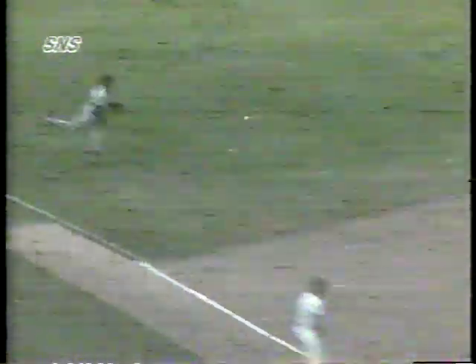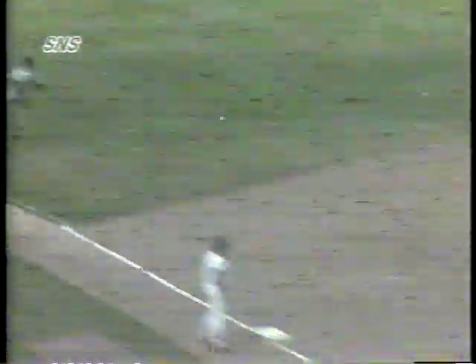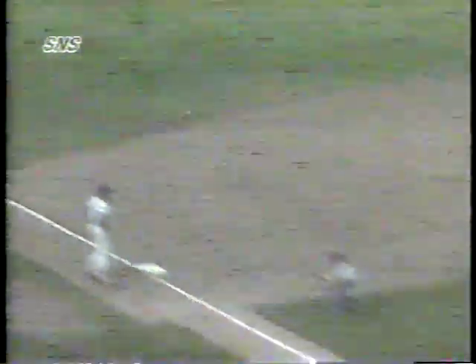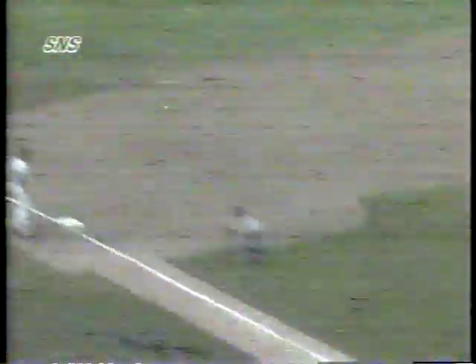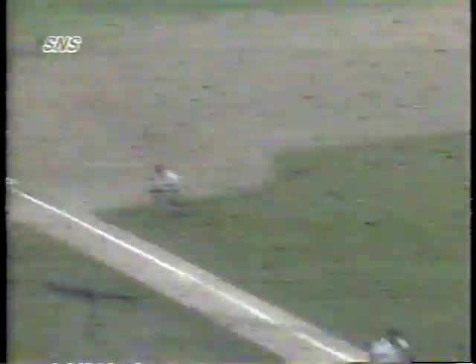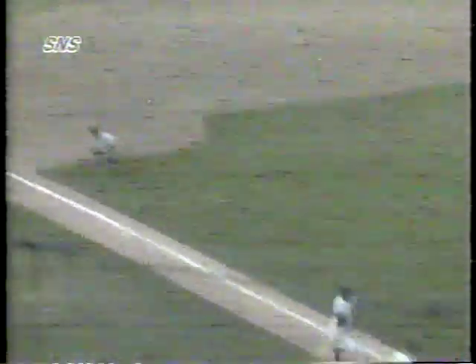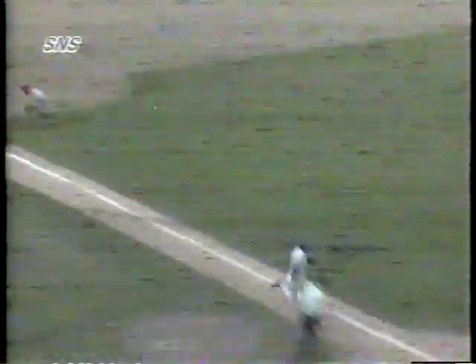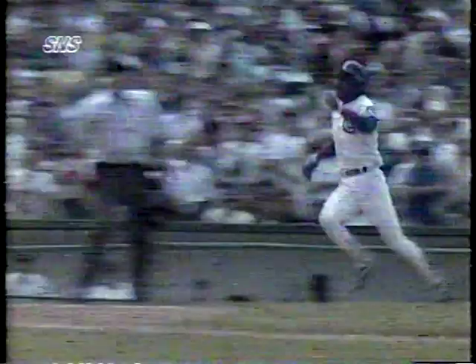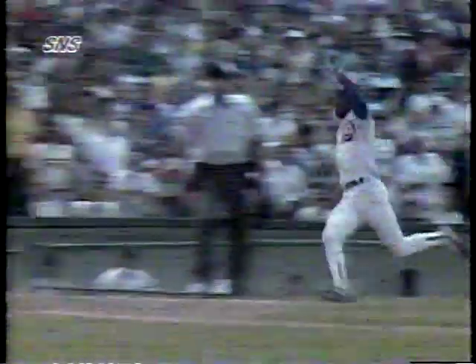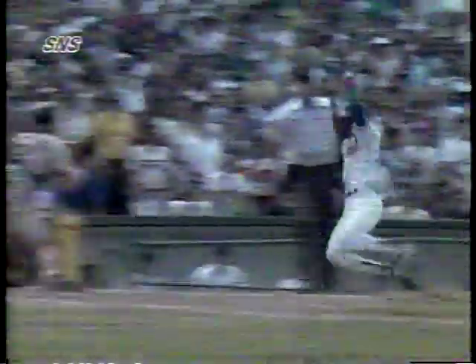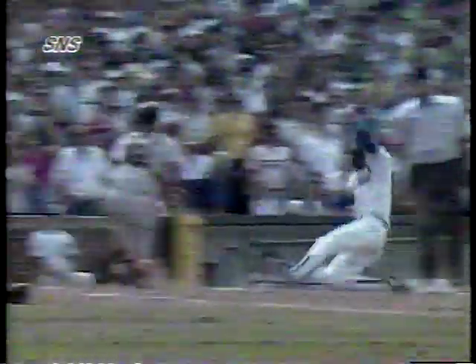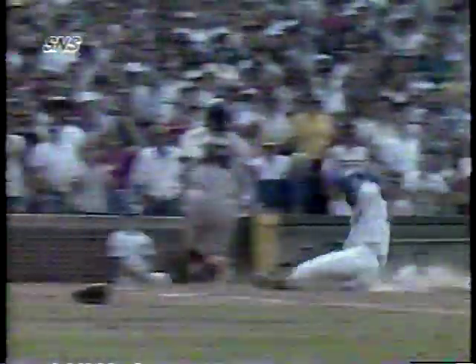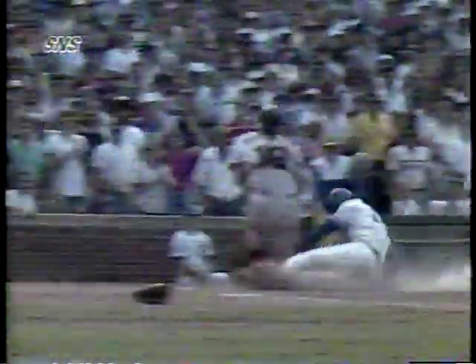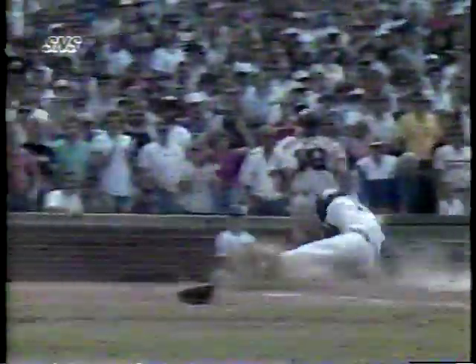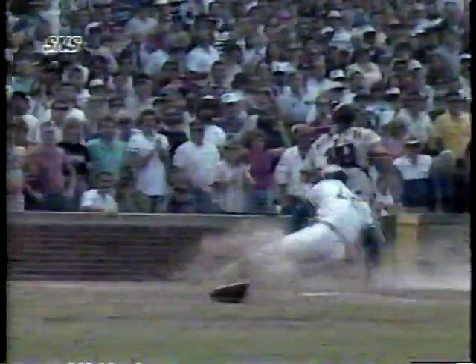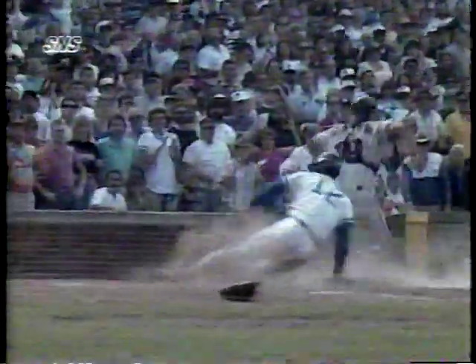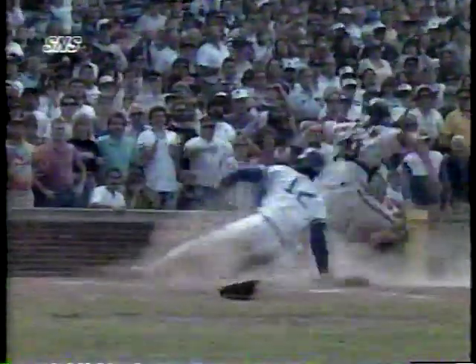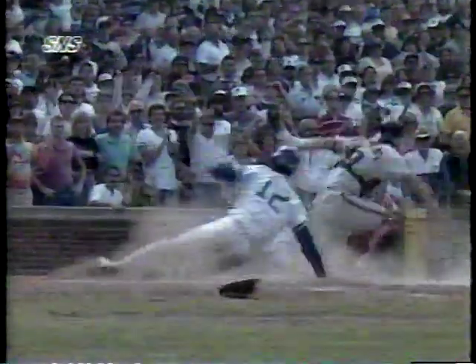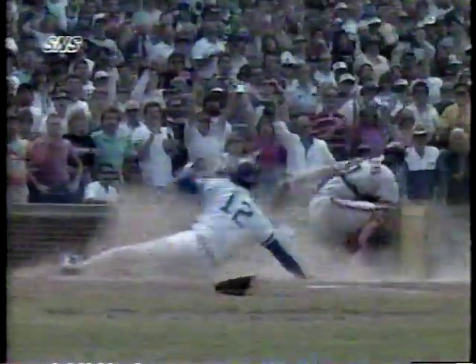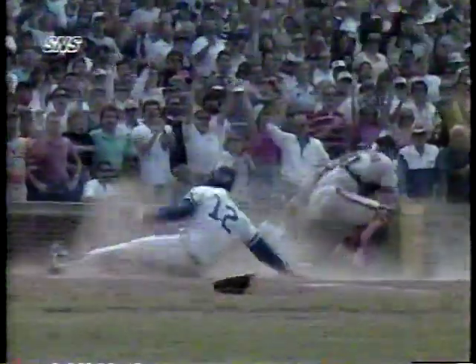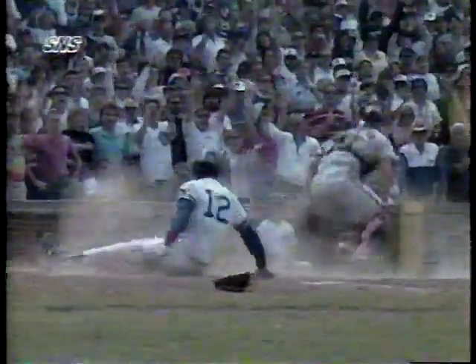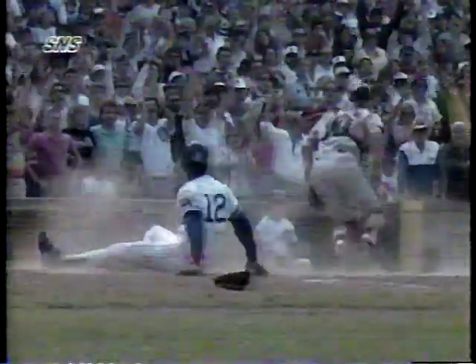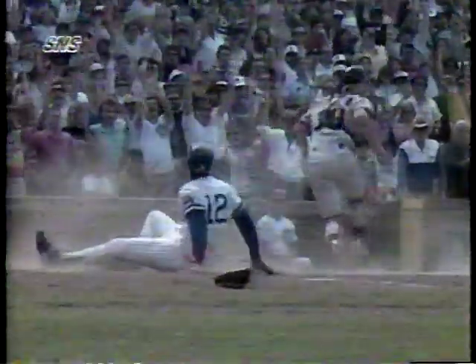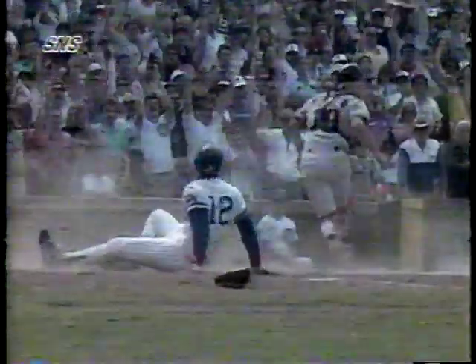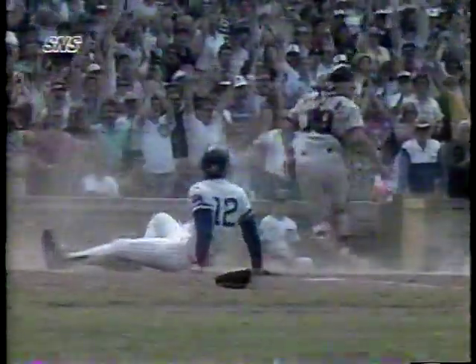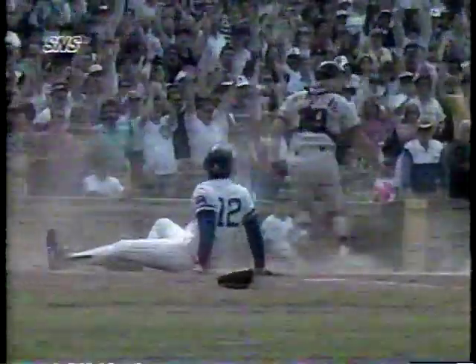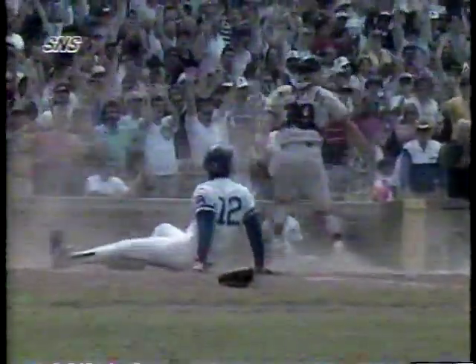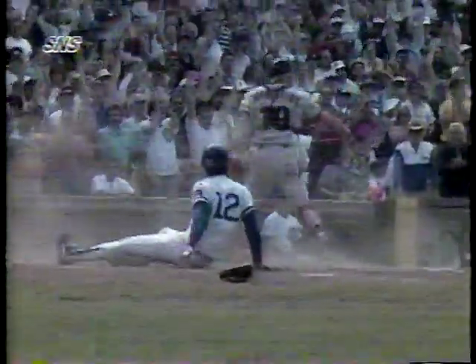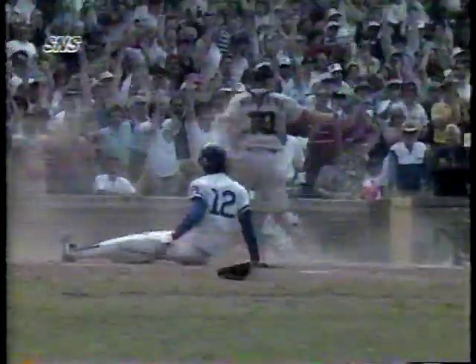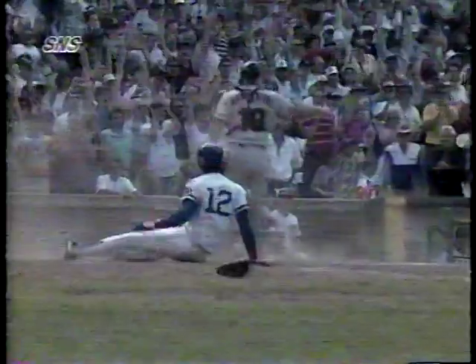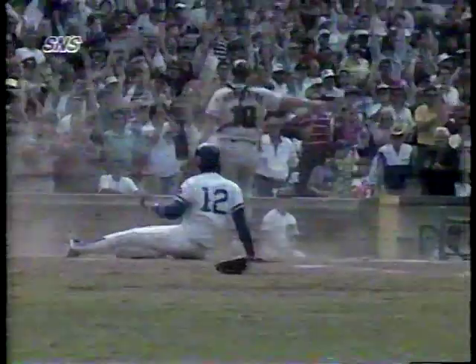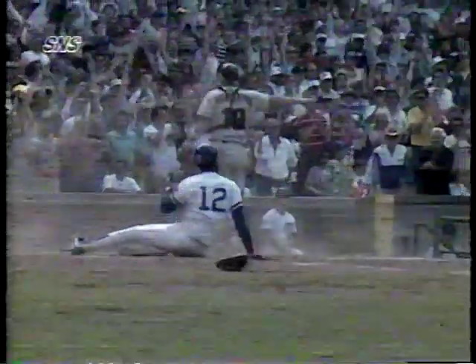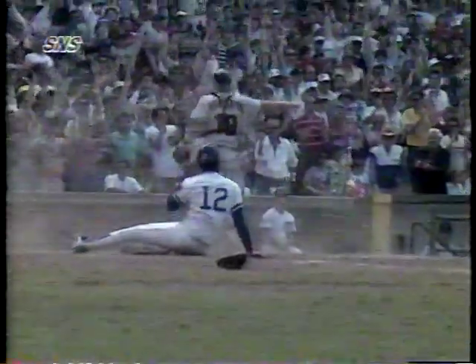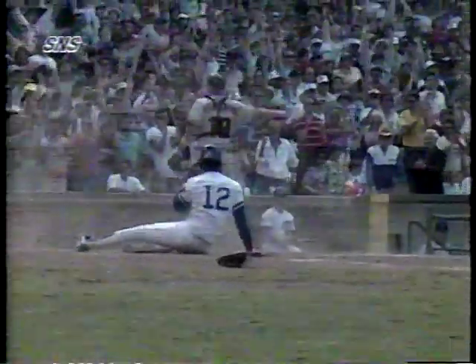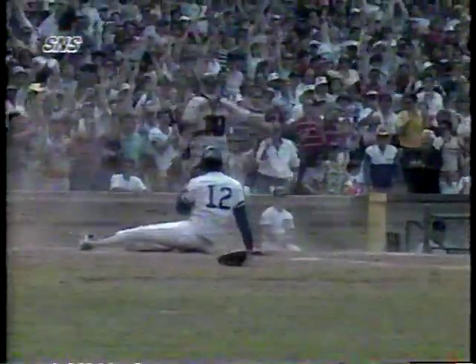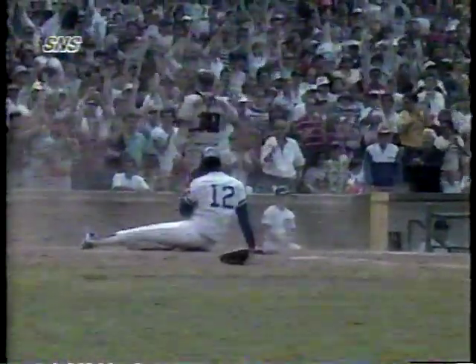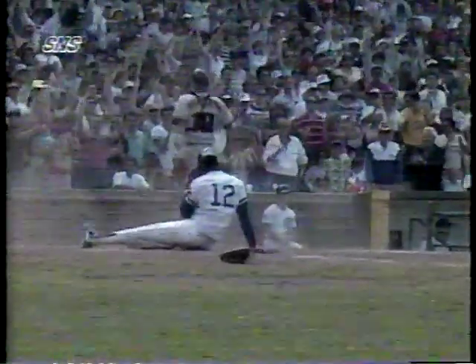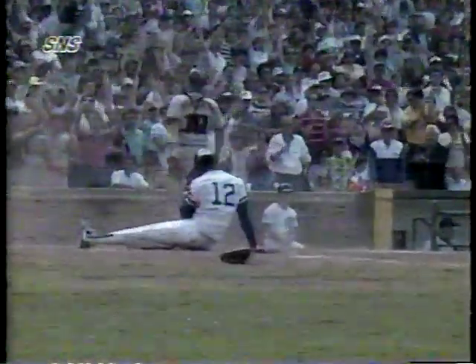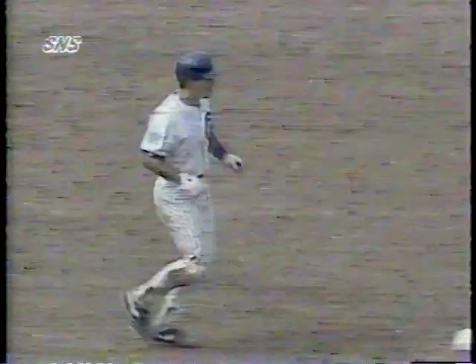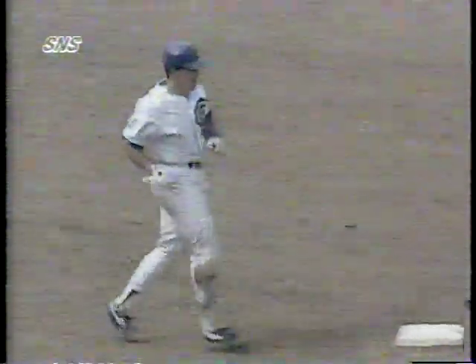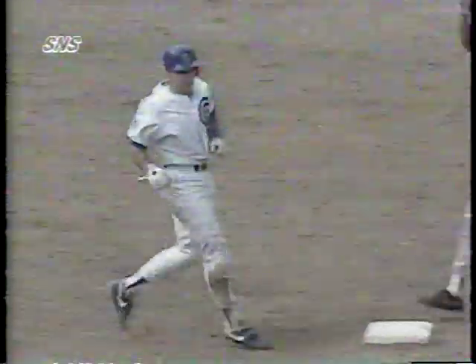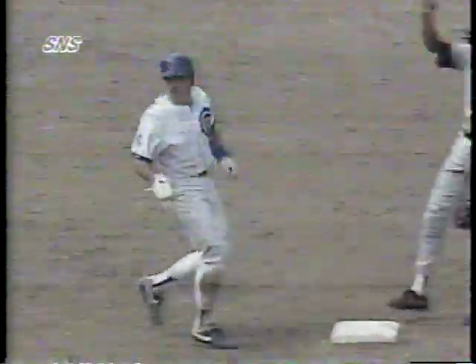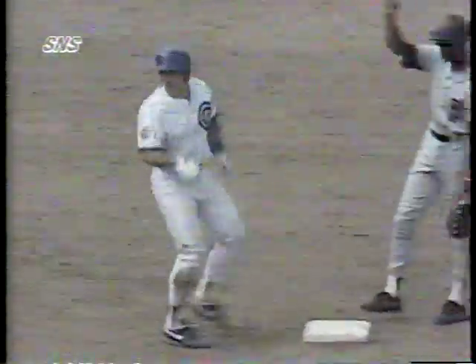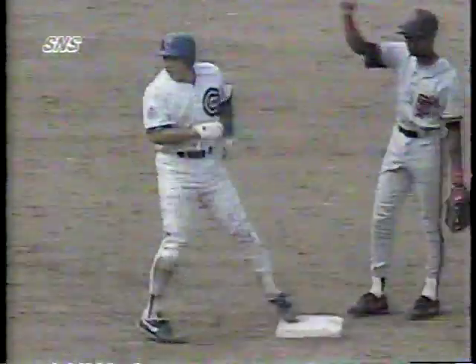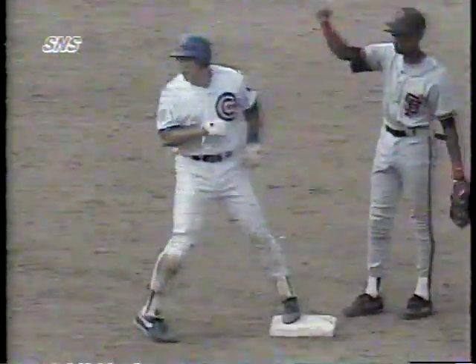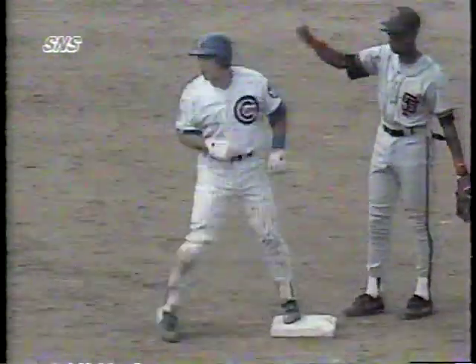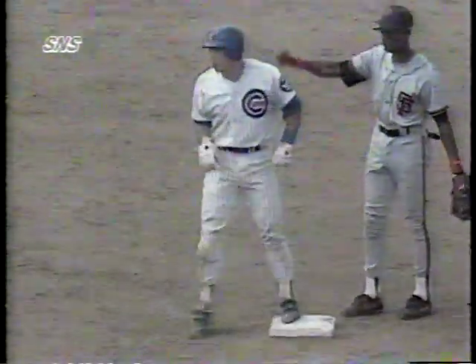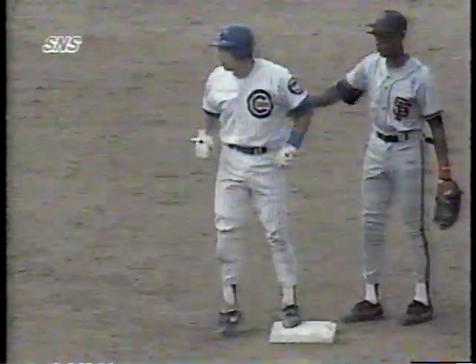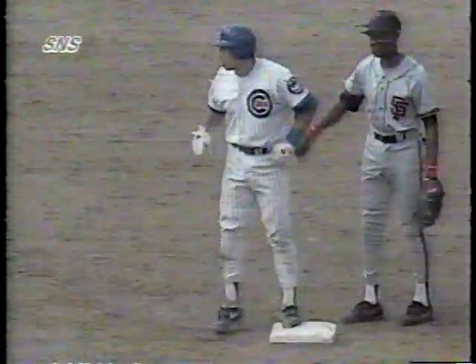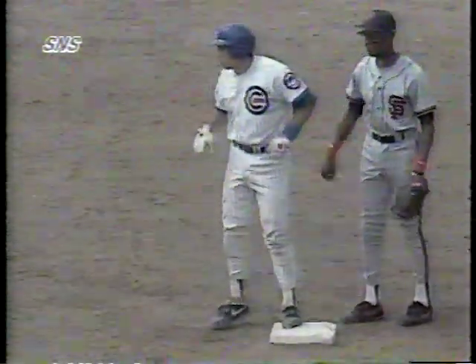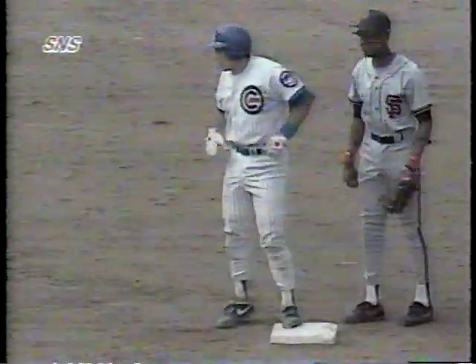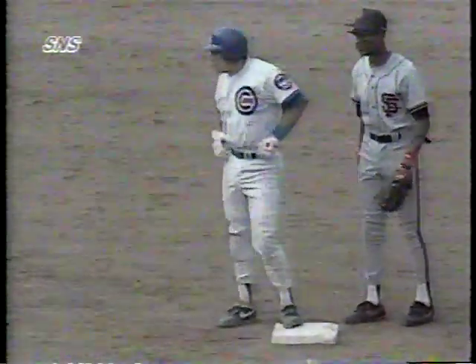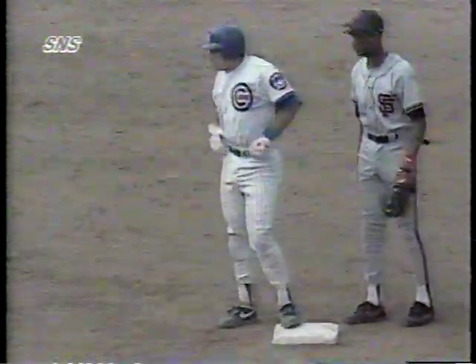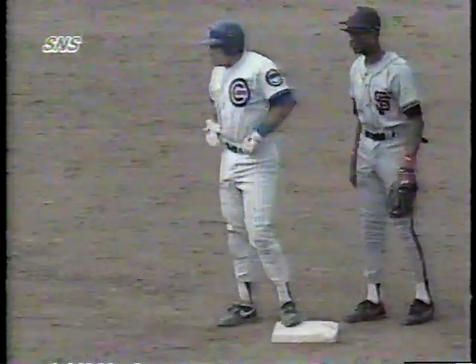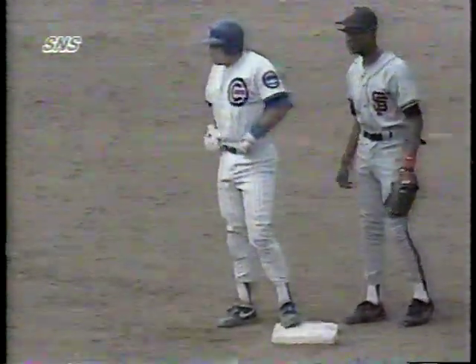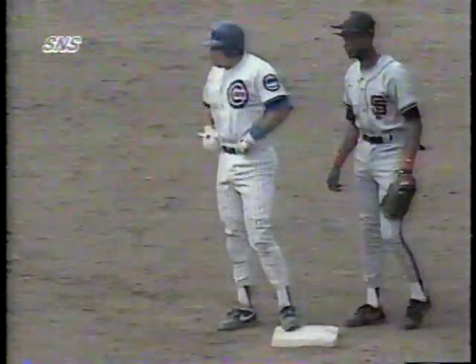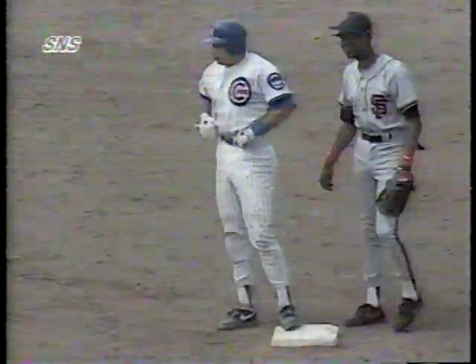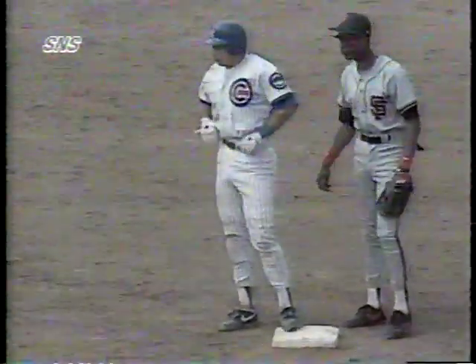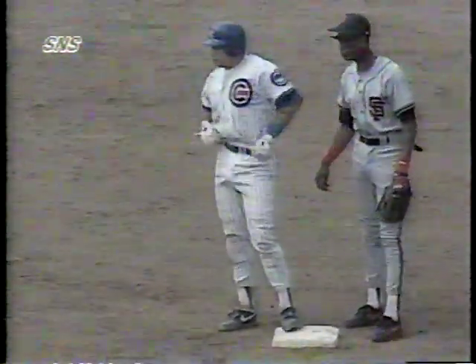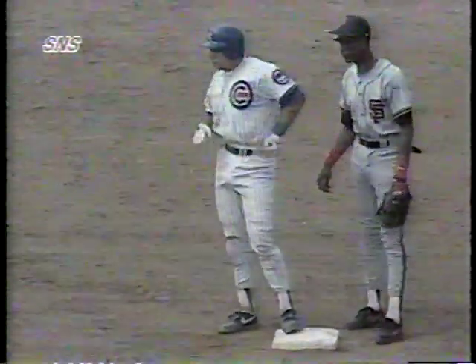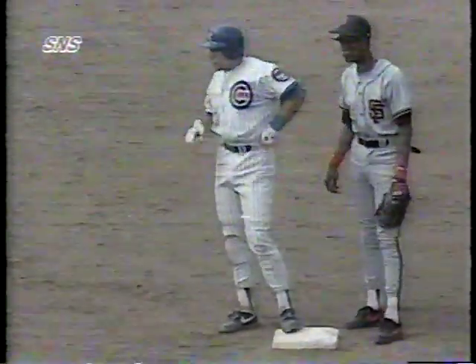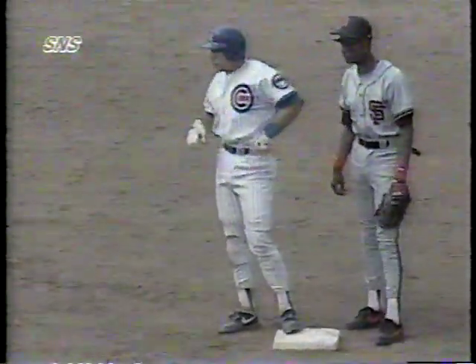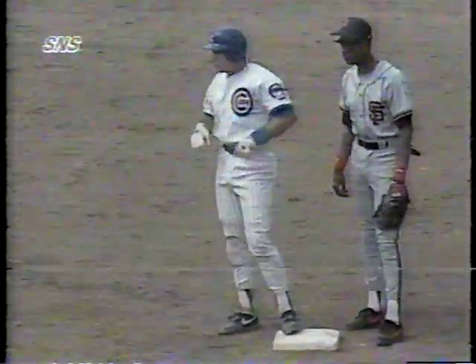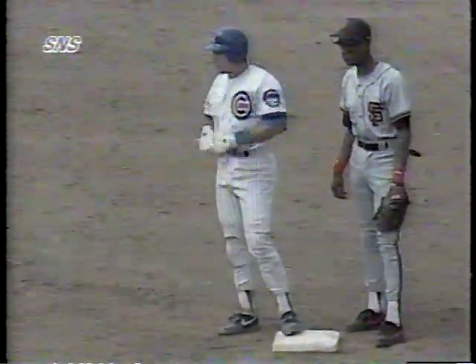Paul Assenmacher was the winner in relief, now 3-2. The losing pitcher was Adley Hamaker, falling to 4-5. Jeff Pico picked up his second save, and the Cubs sweep the series.